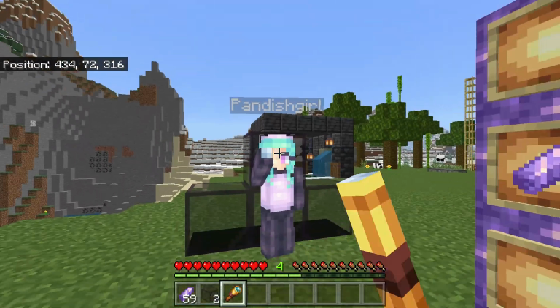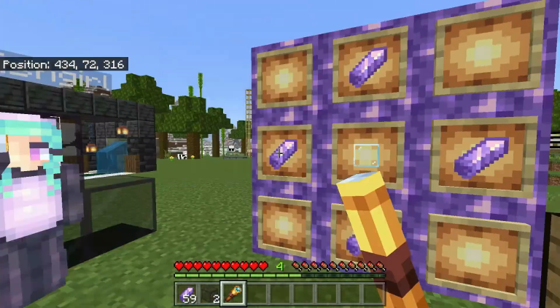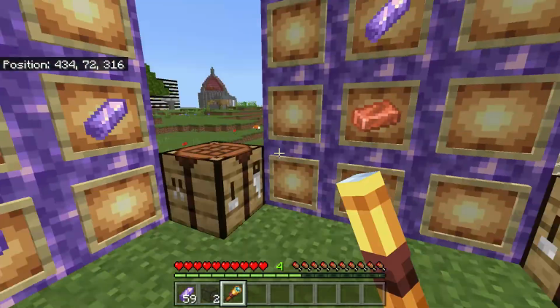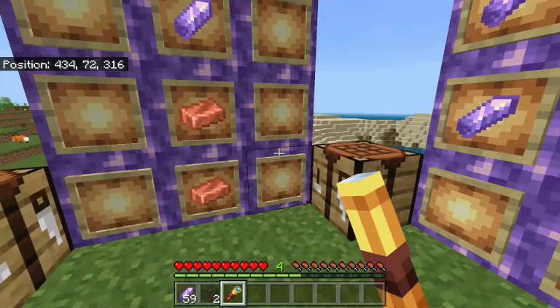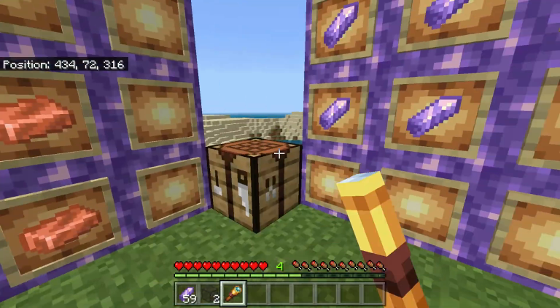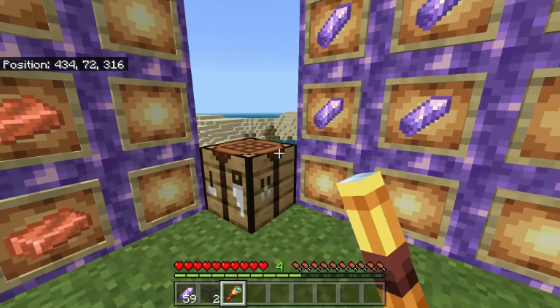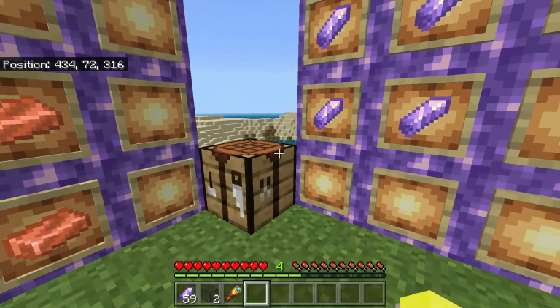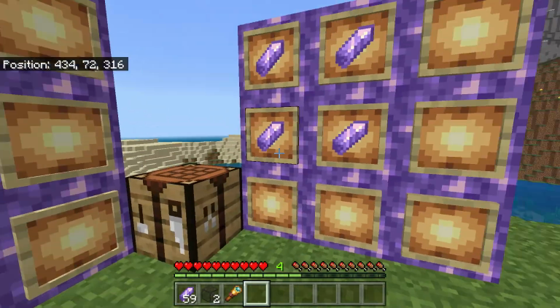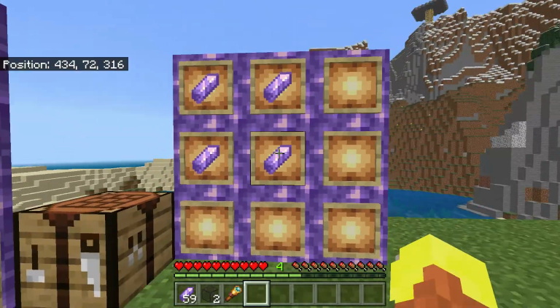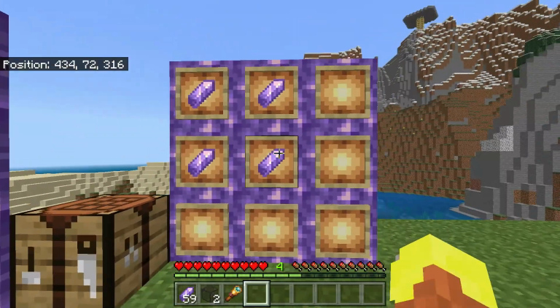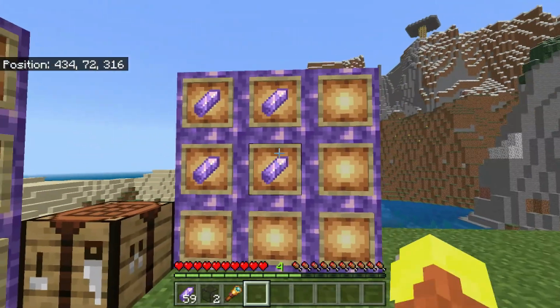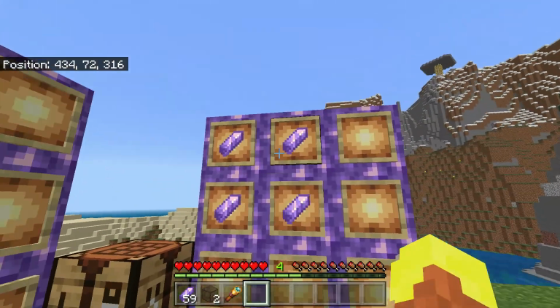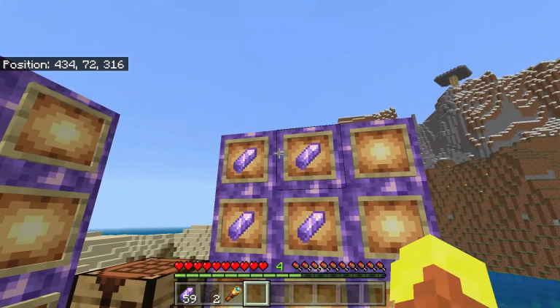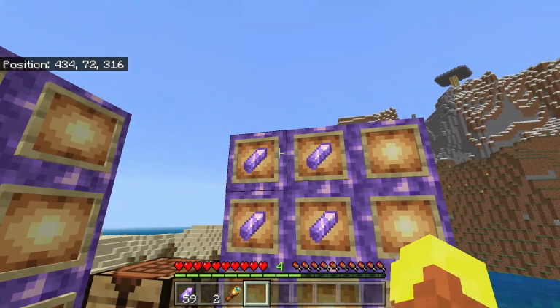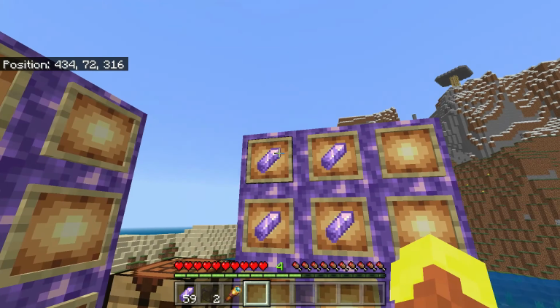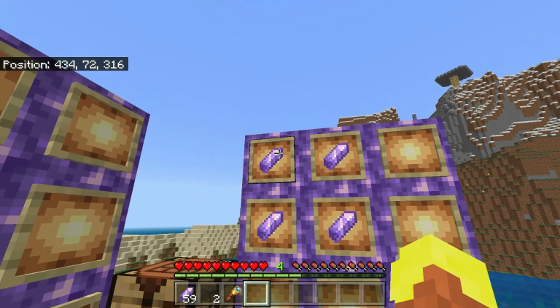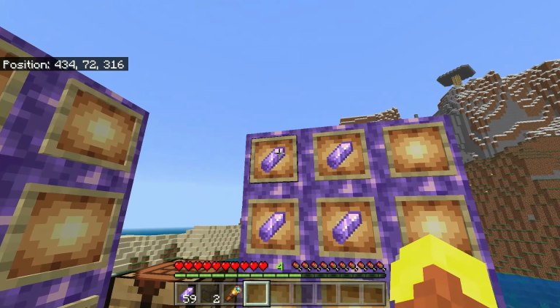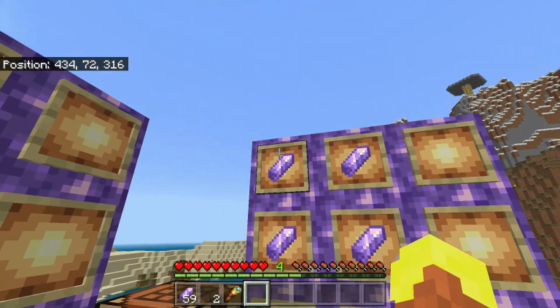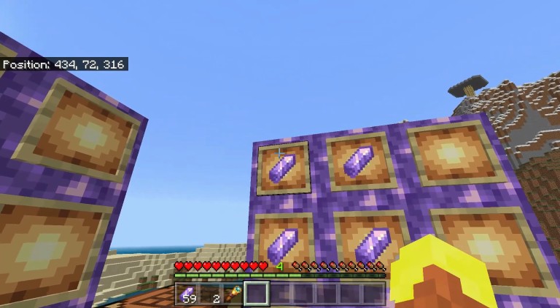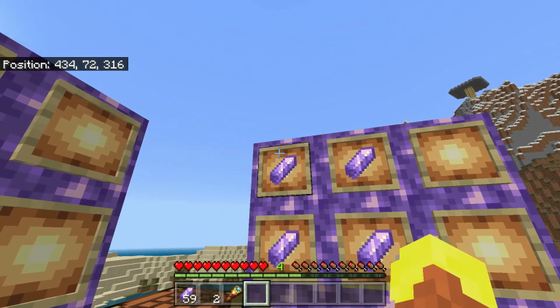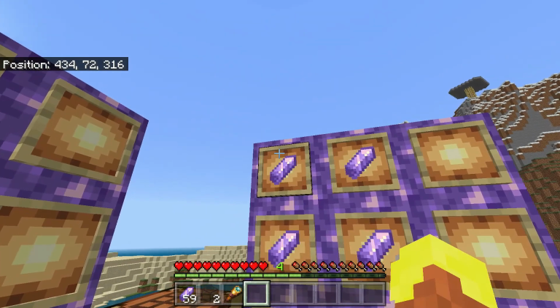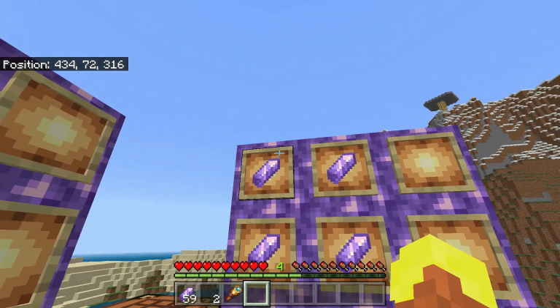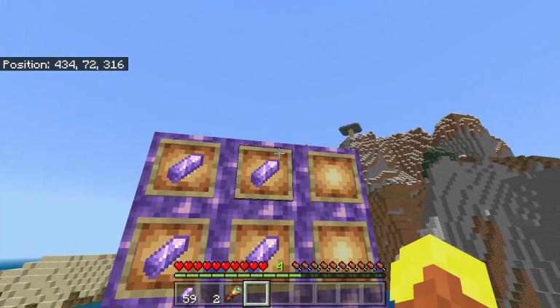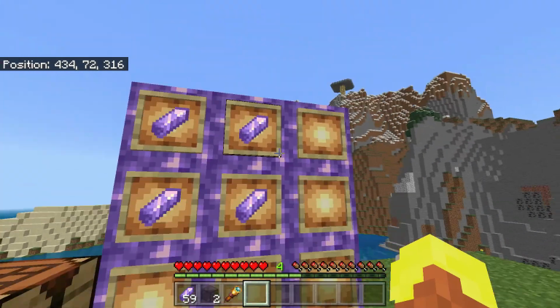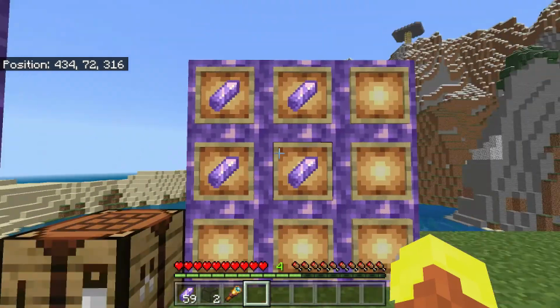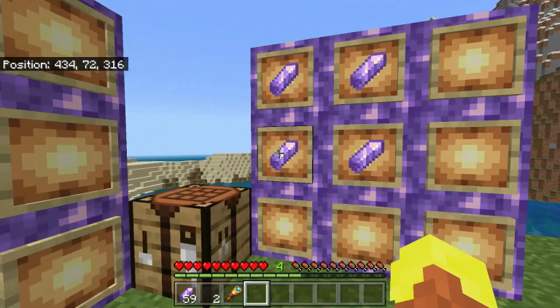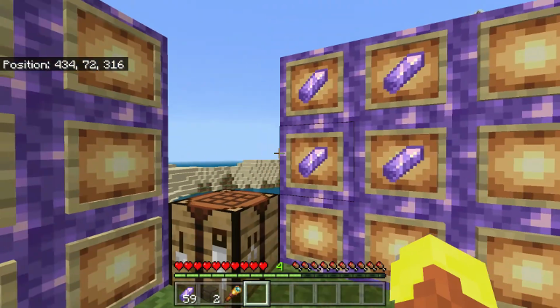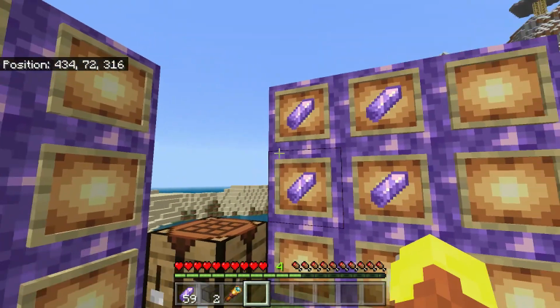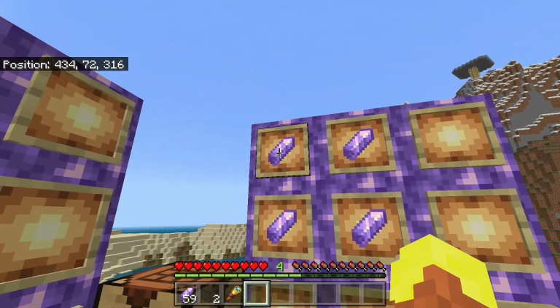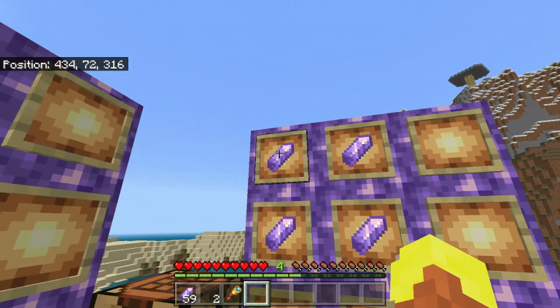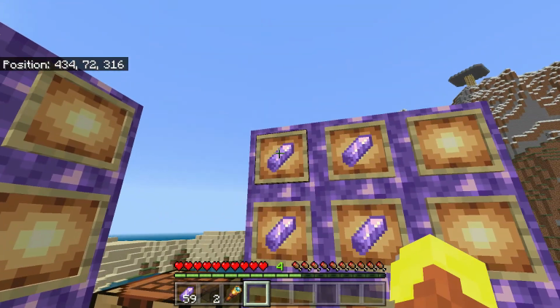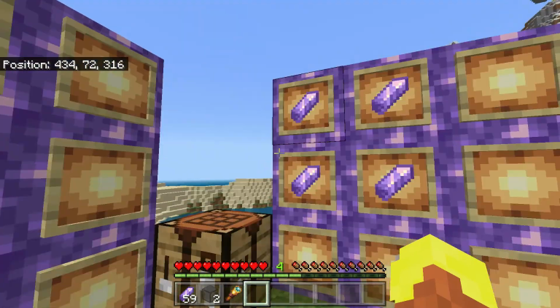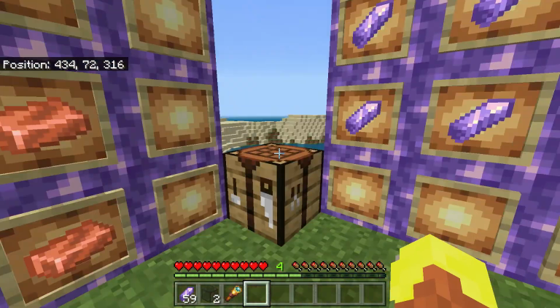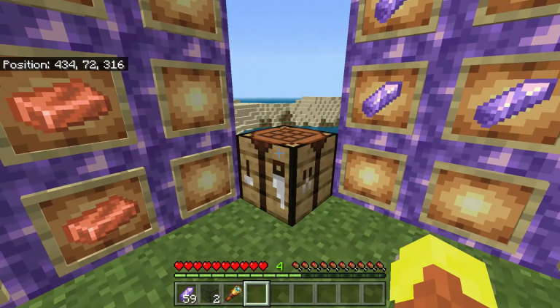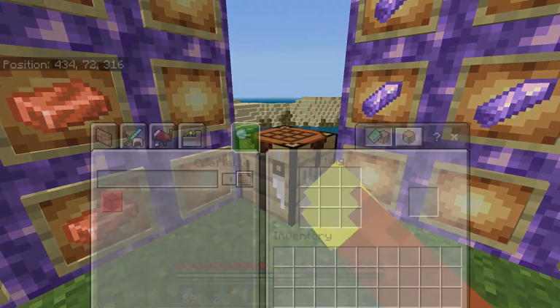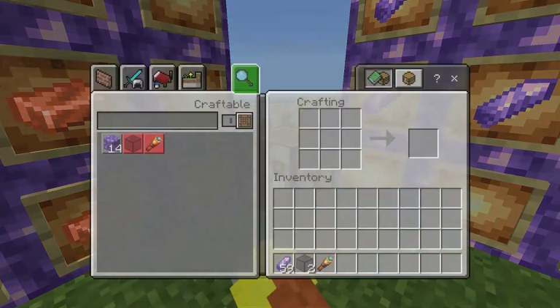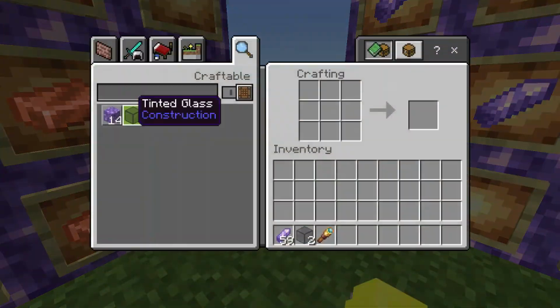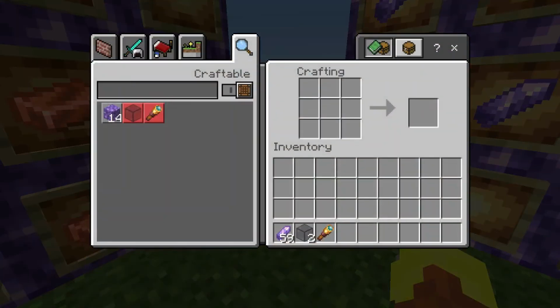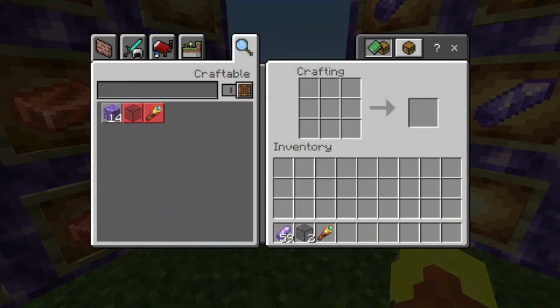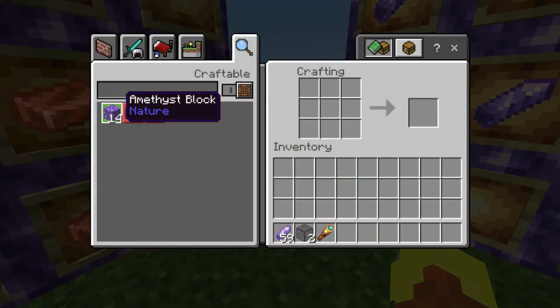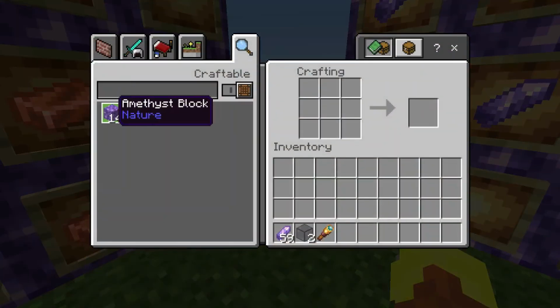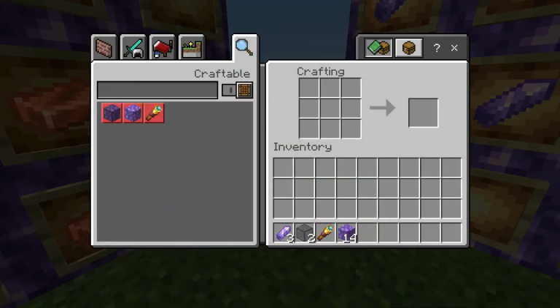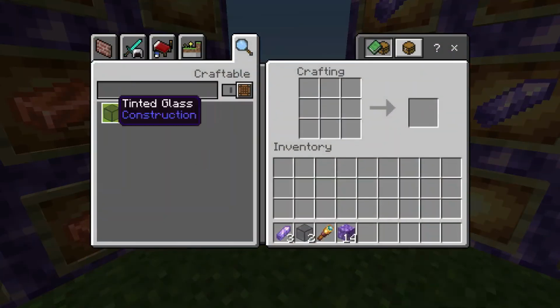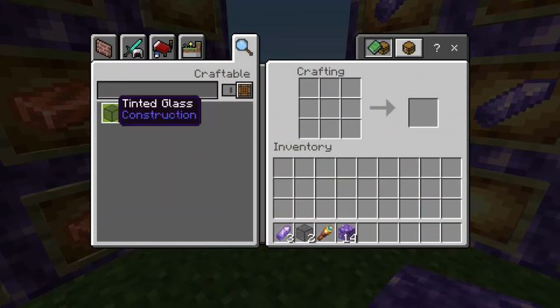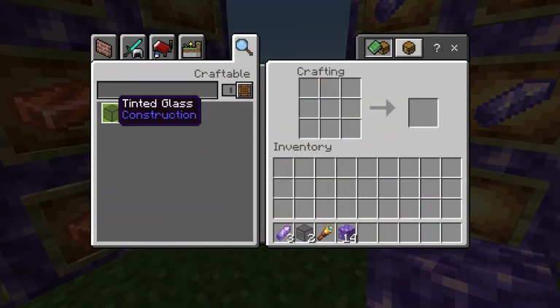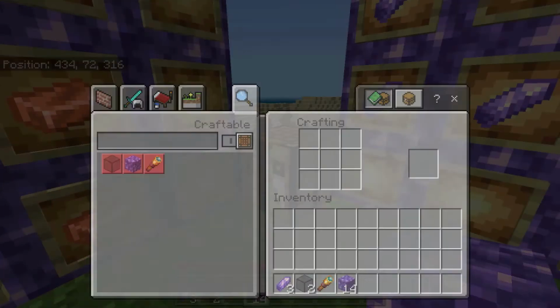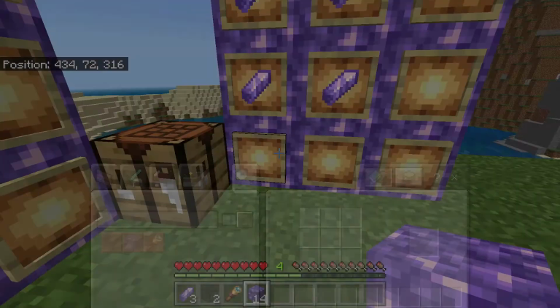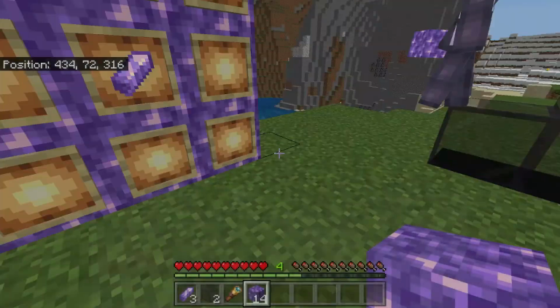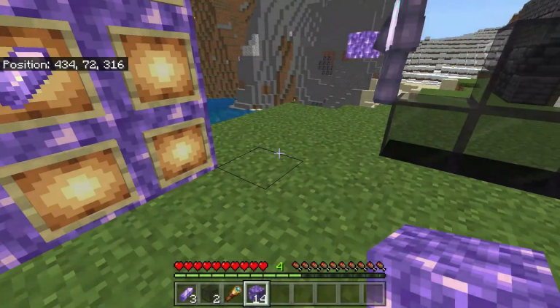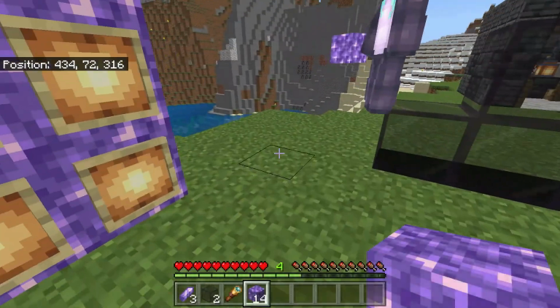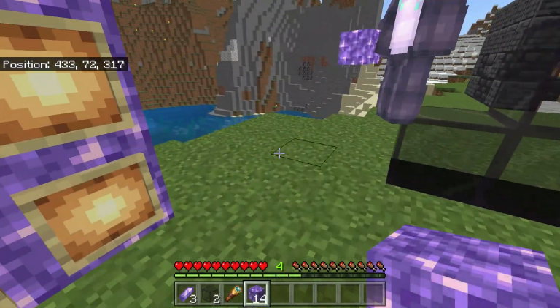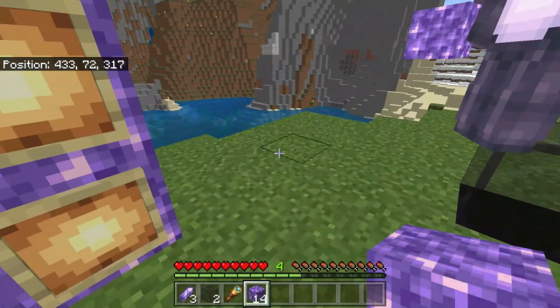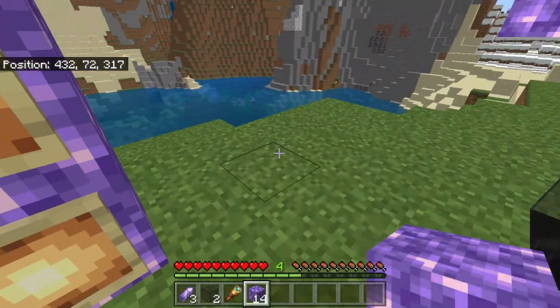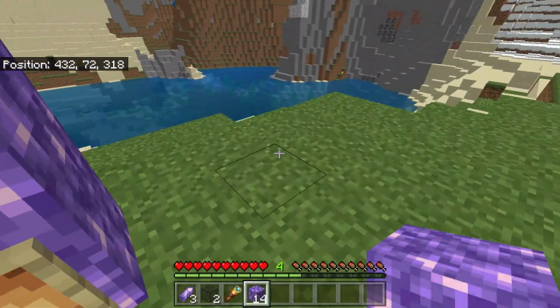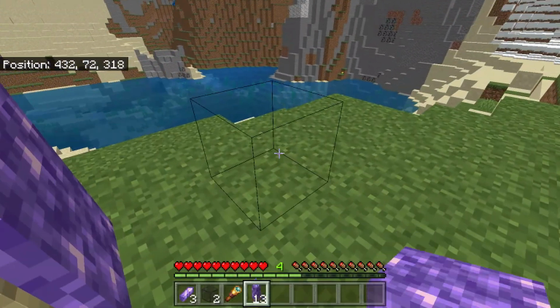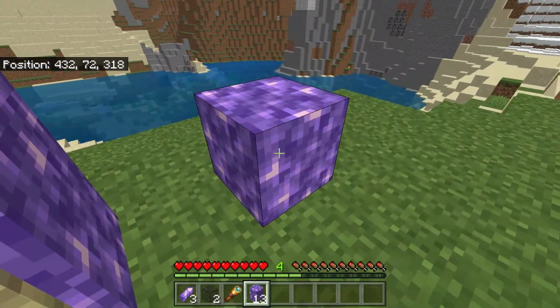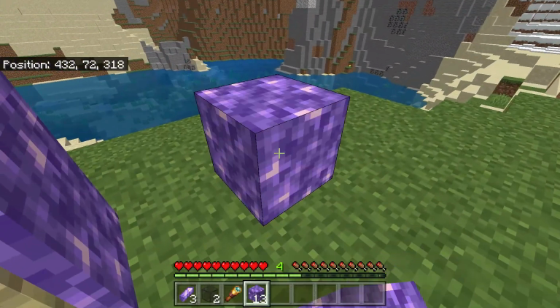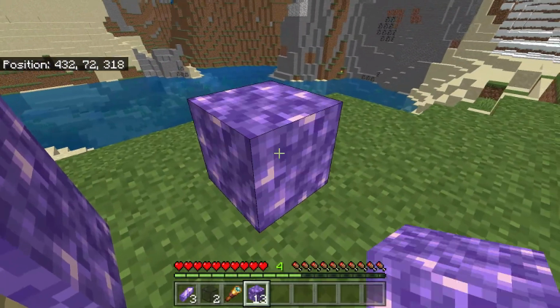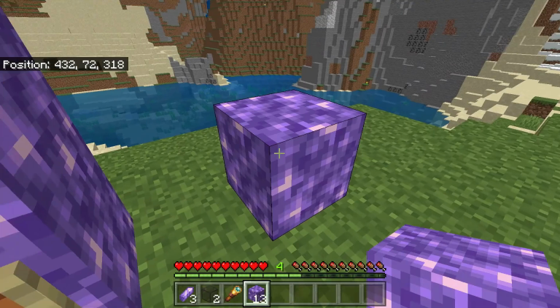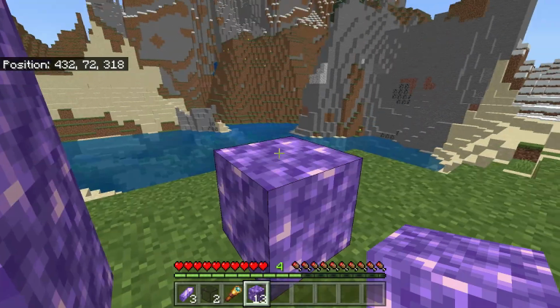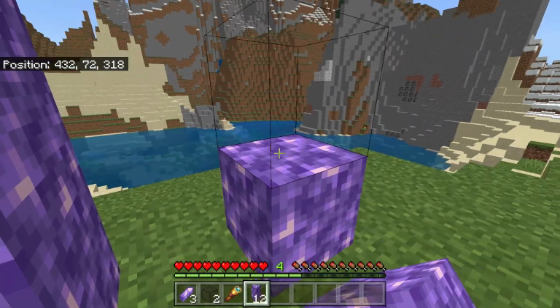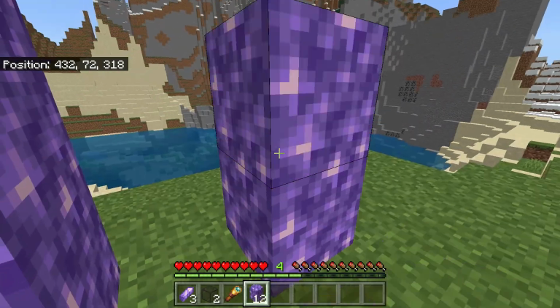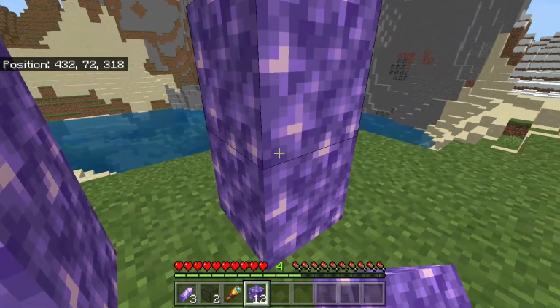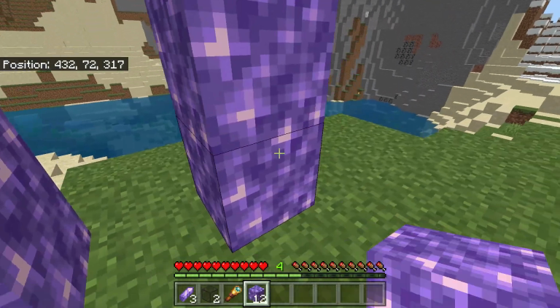Number three, four amethyst shards crafted in a square shape can make an amethyst block, which is a beautiful decorational block.